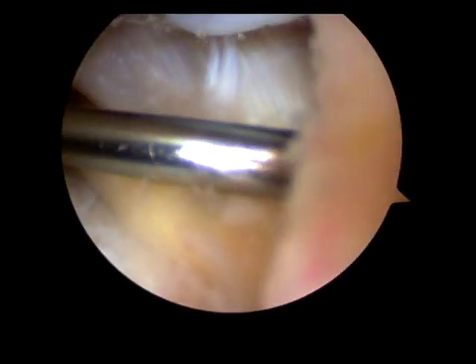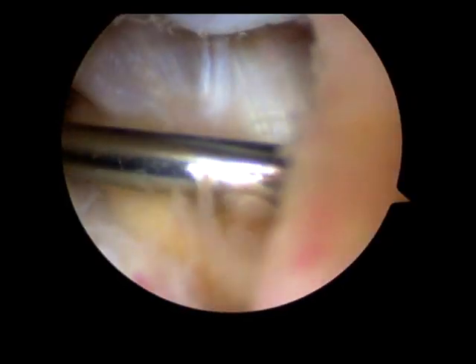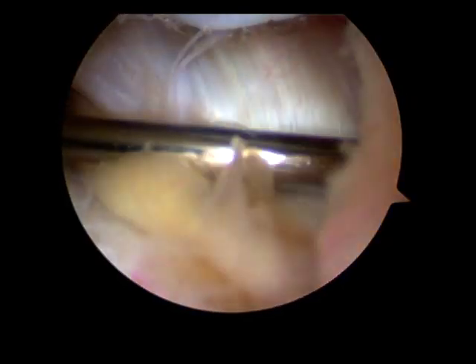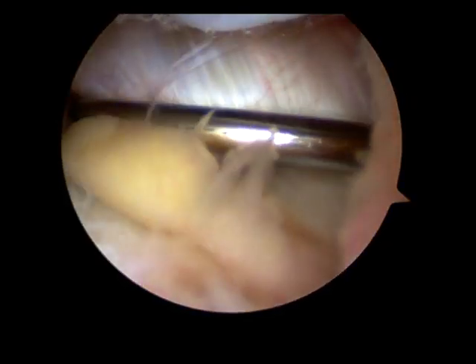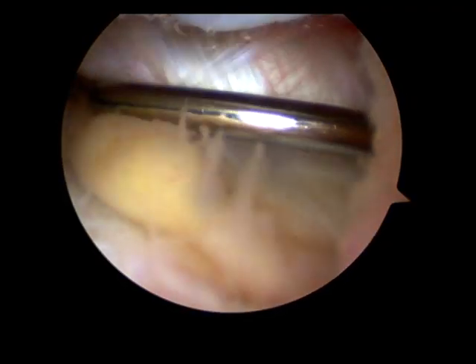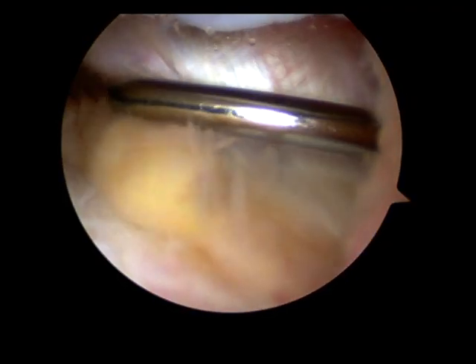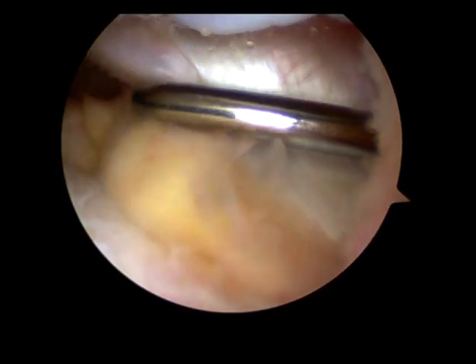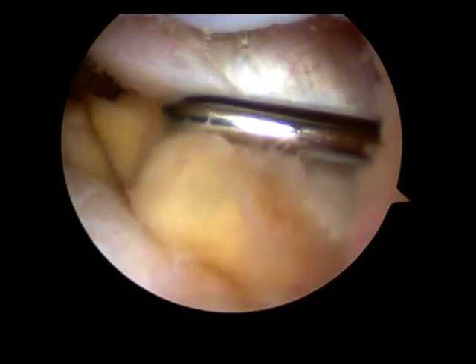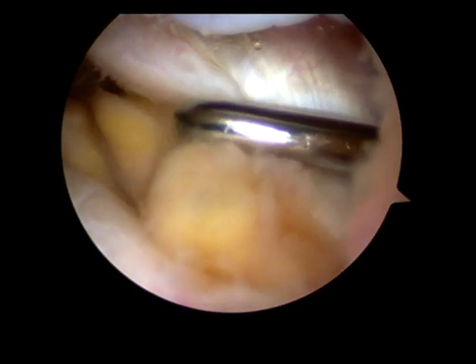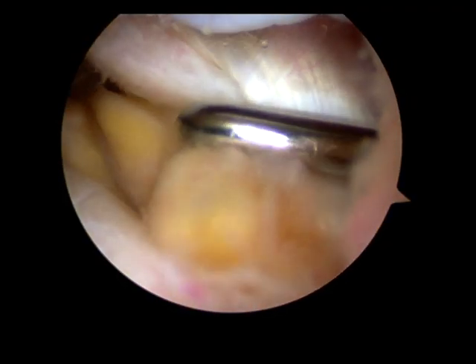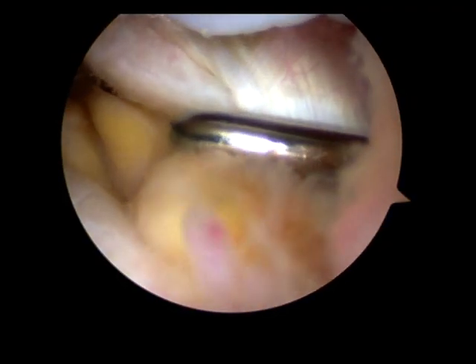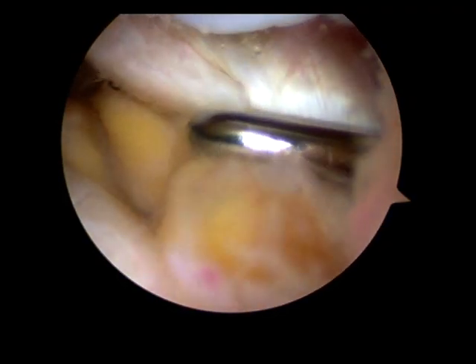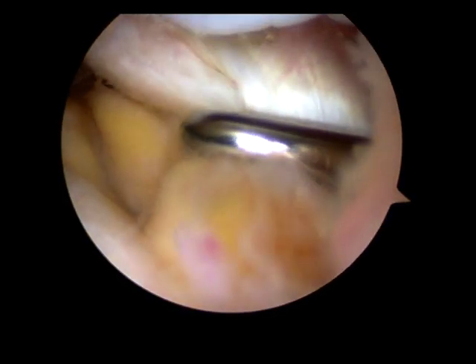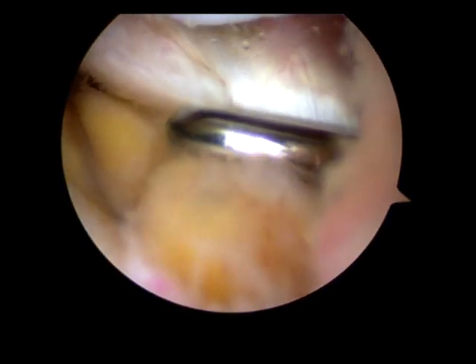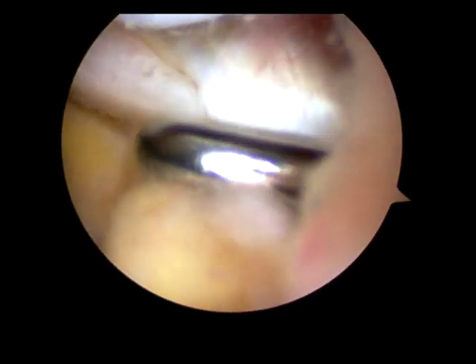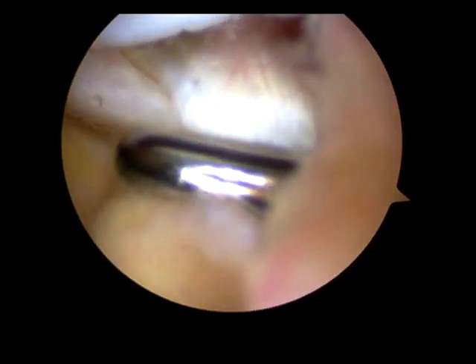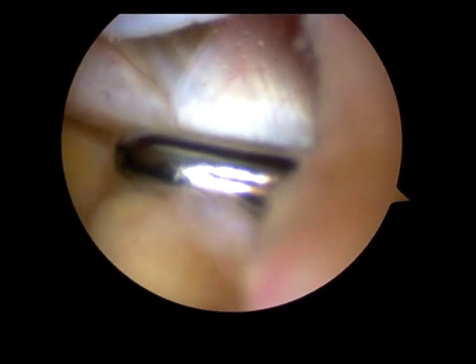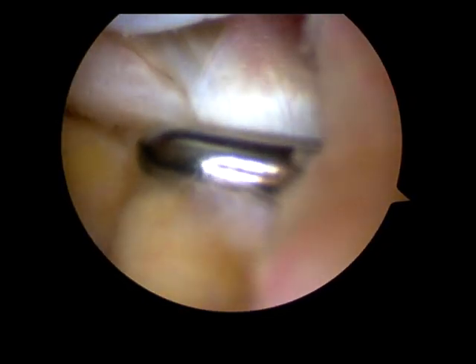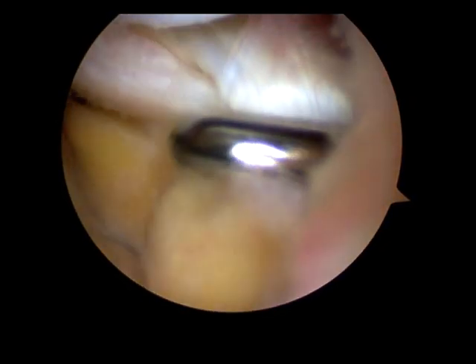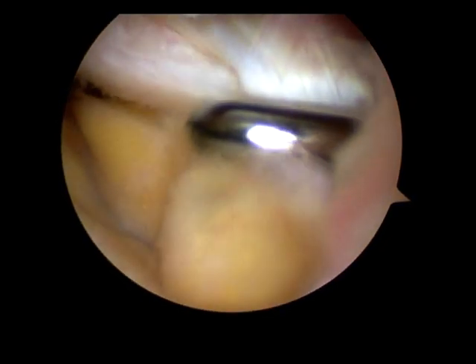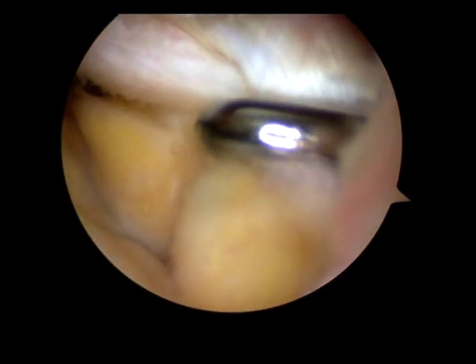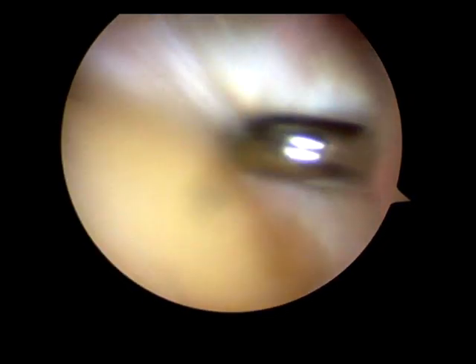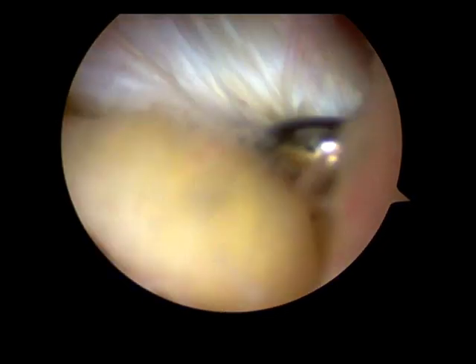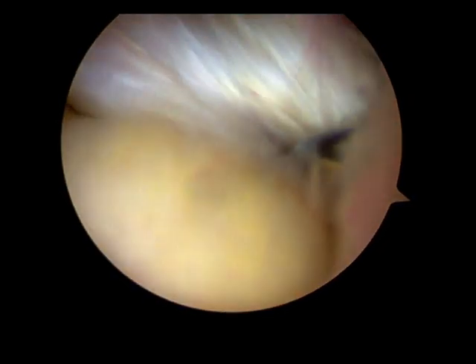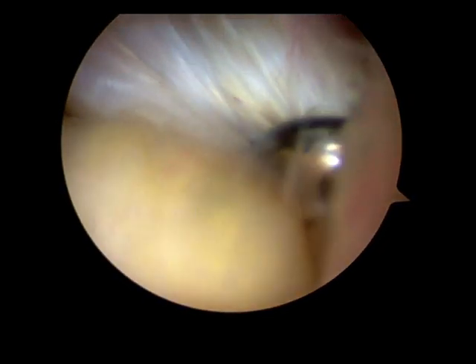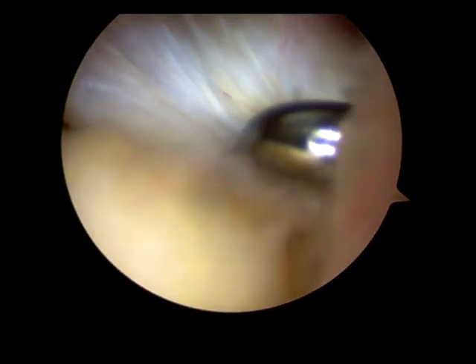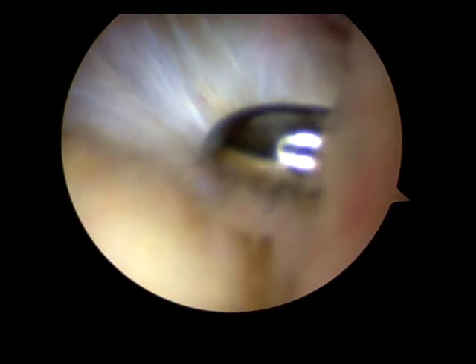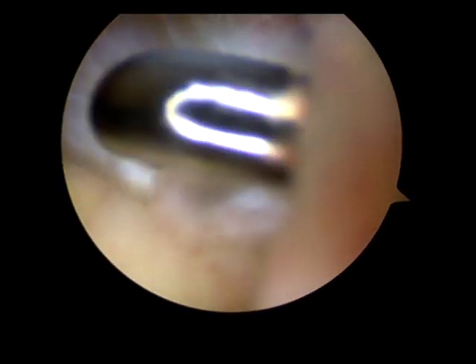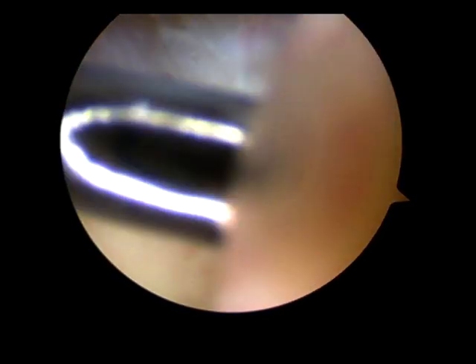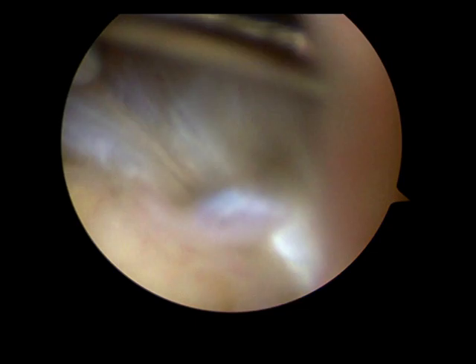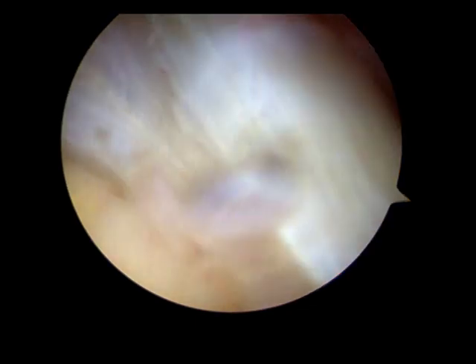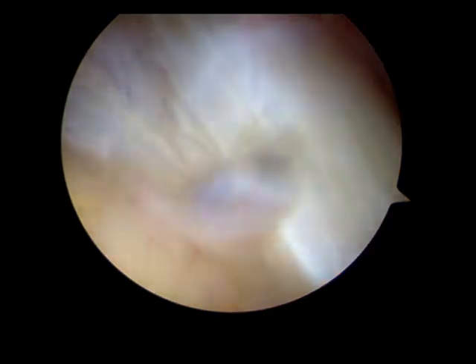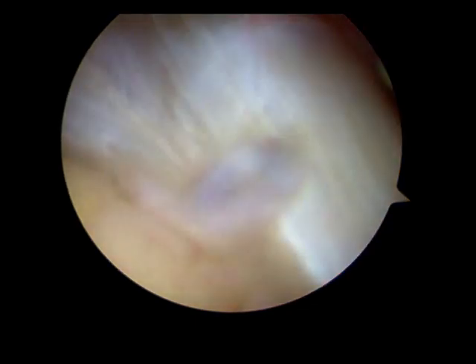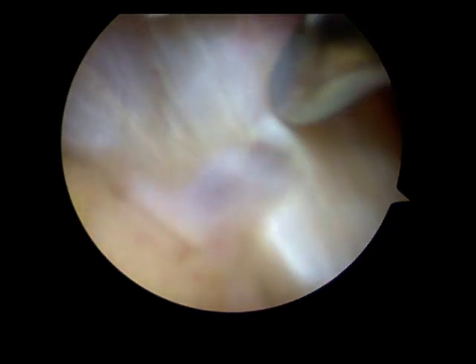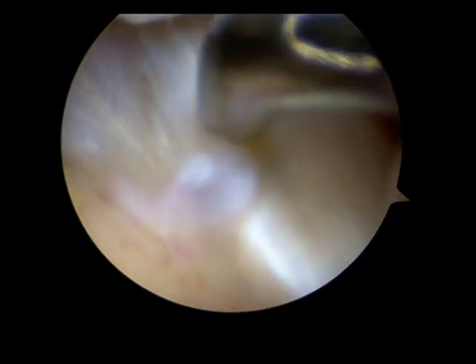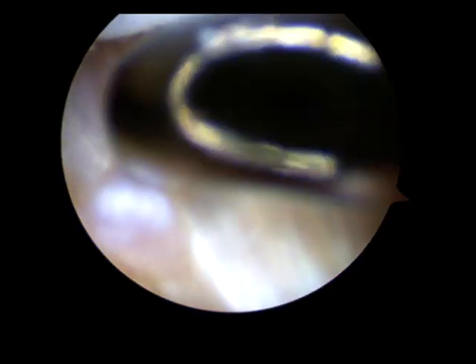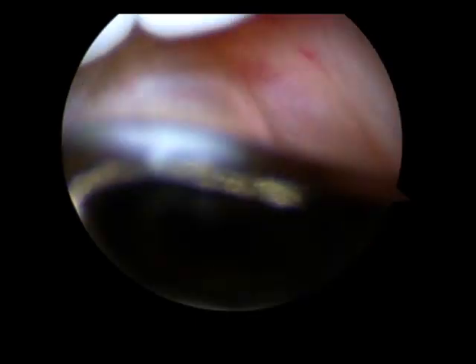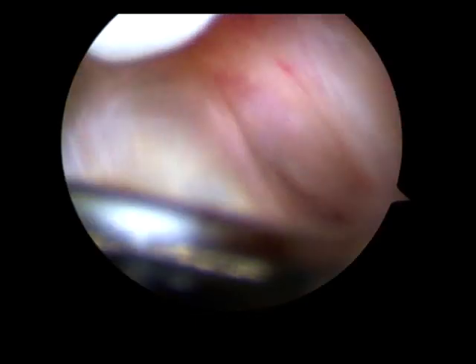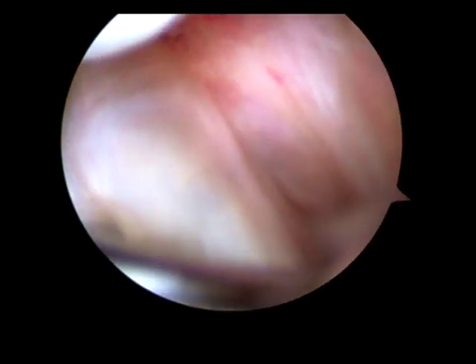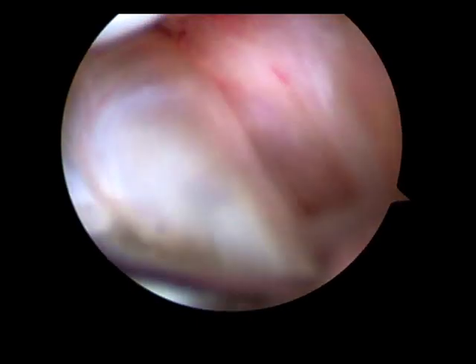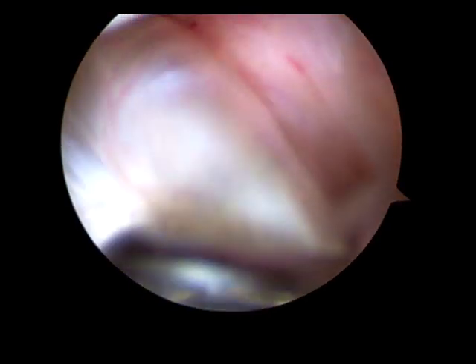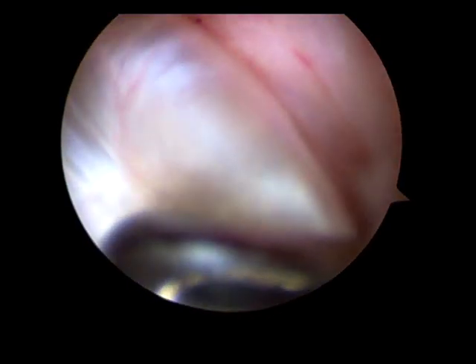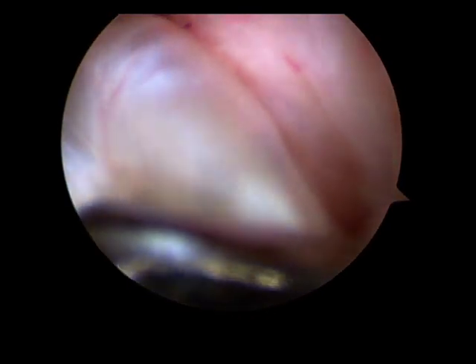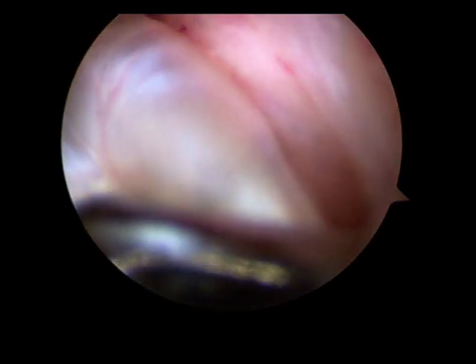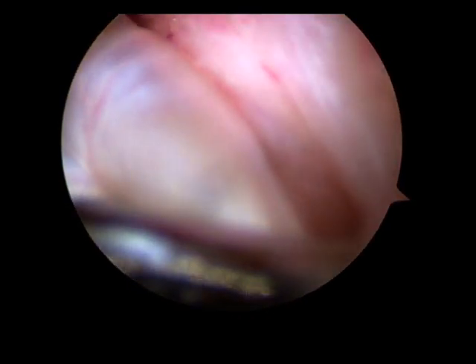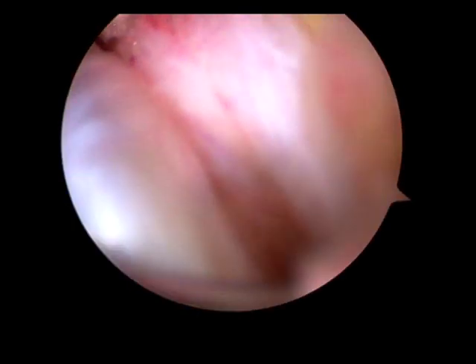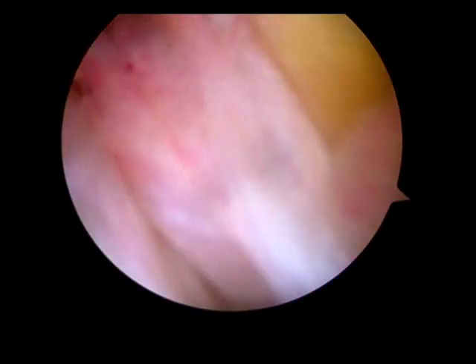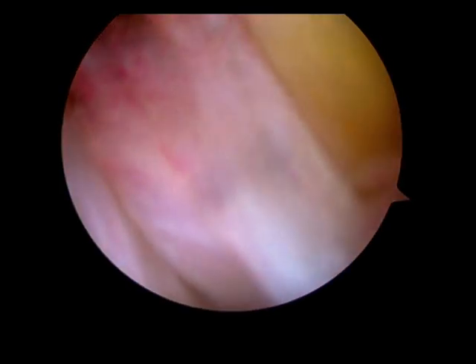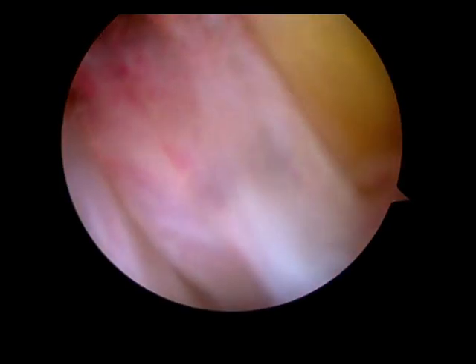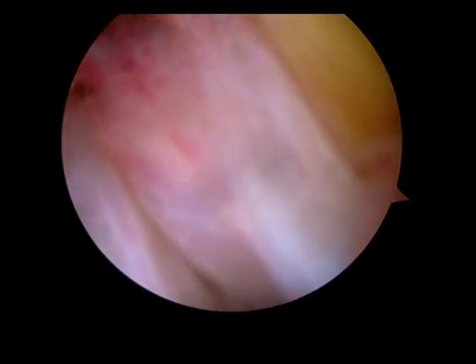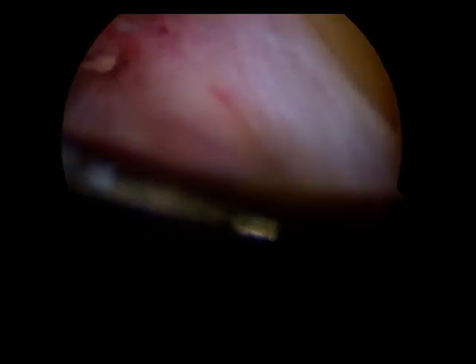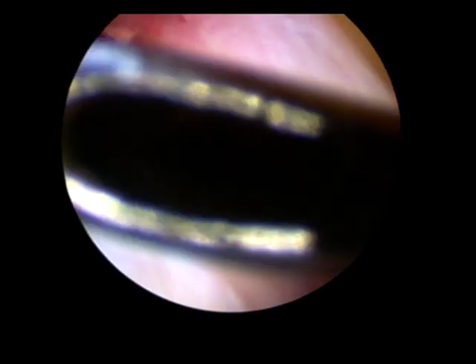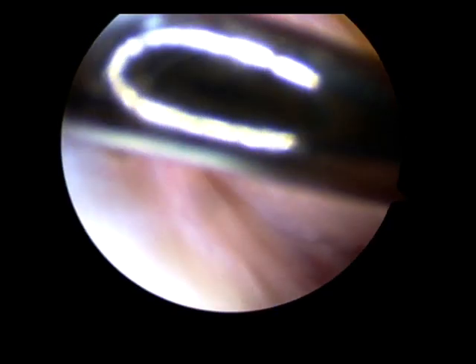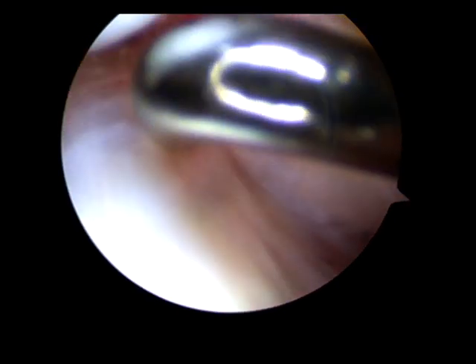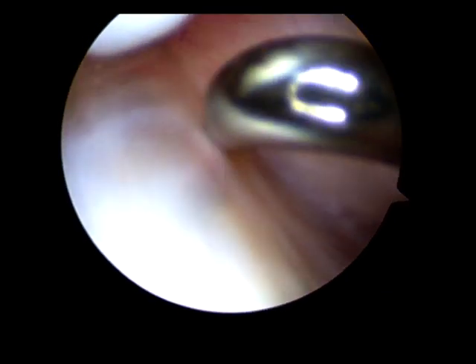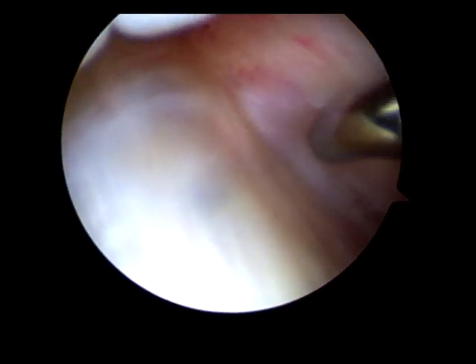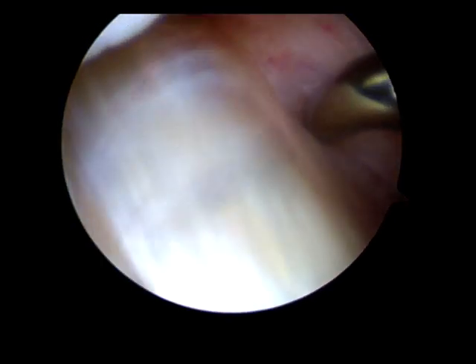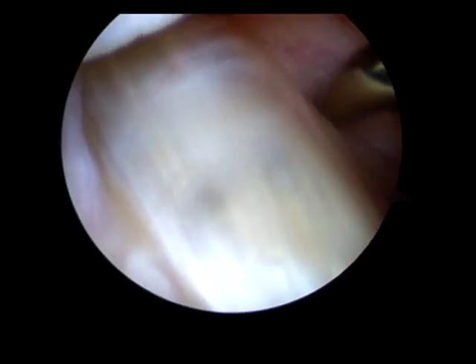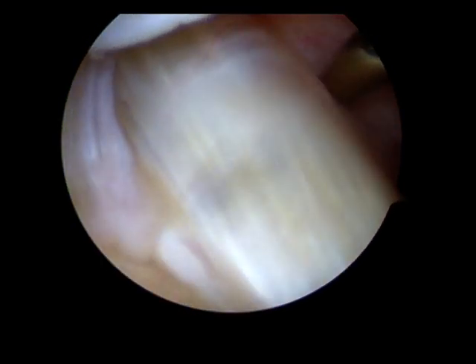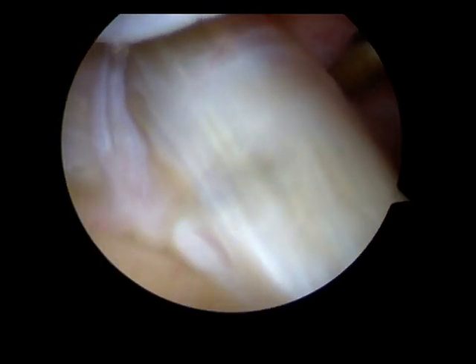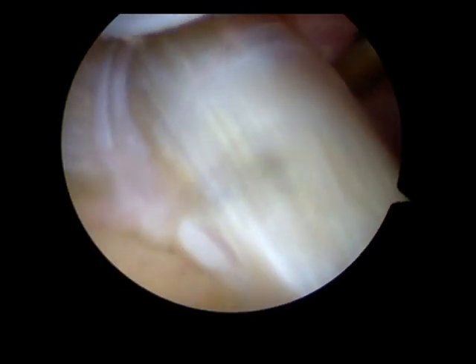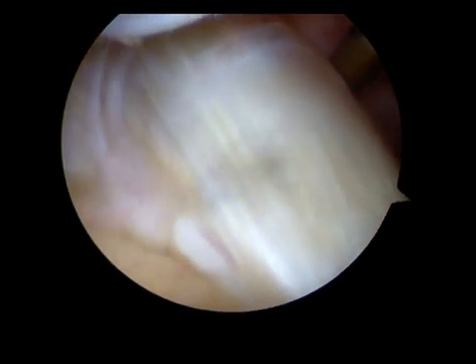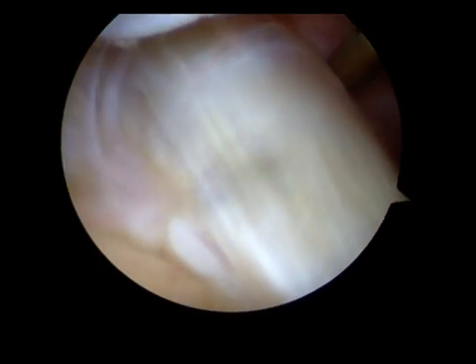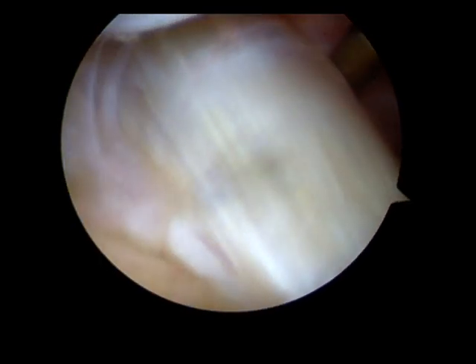Here in the centre of the knee we can see the anterior cruciate ligament, and that all looks absolutely fine.